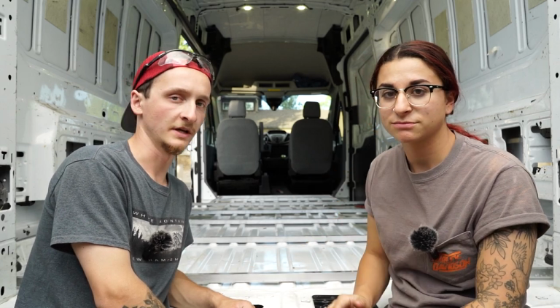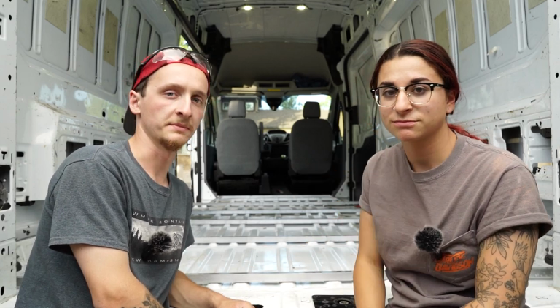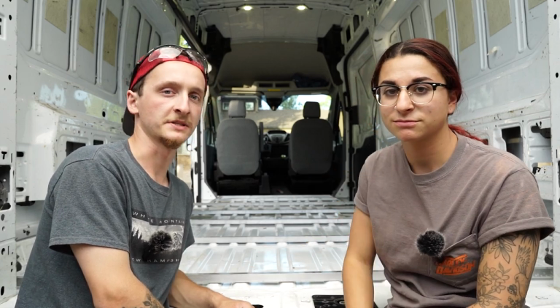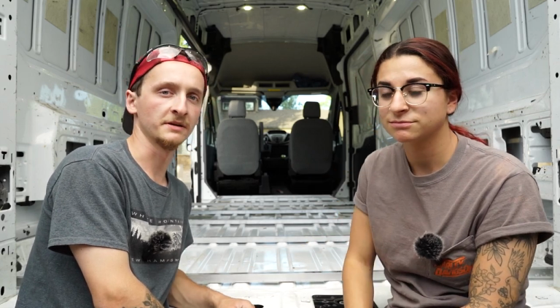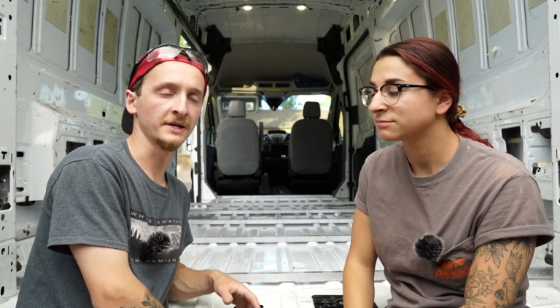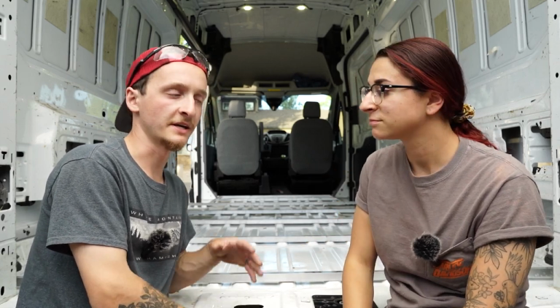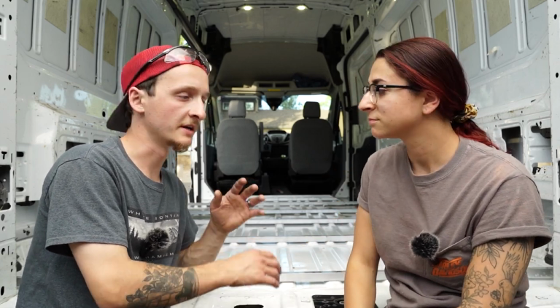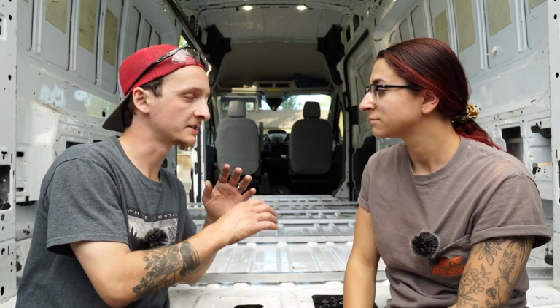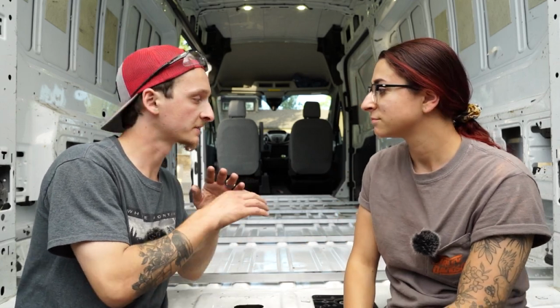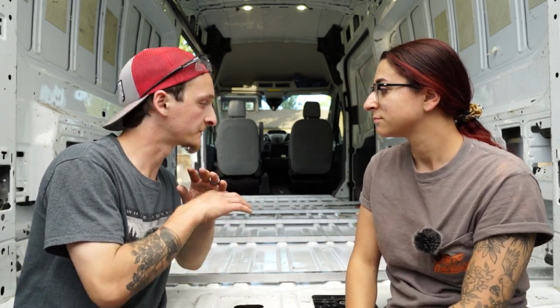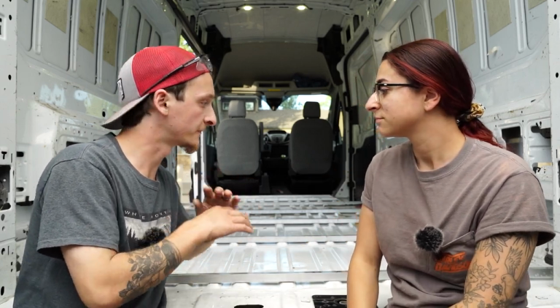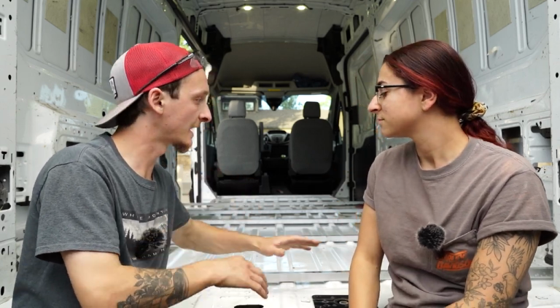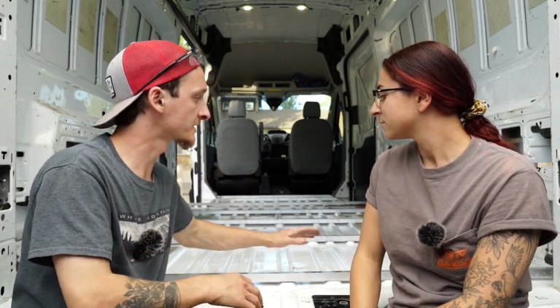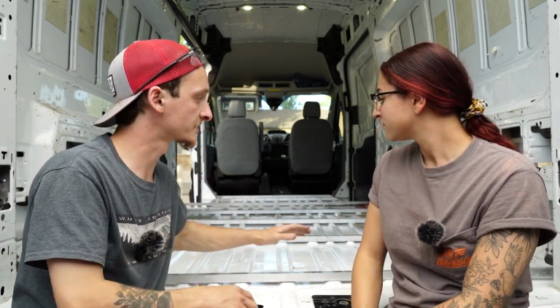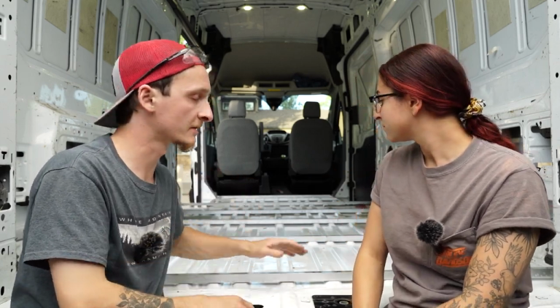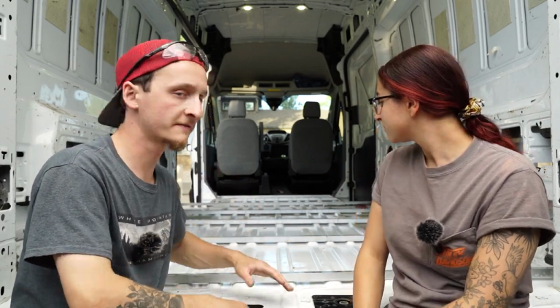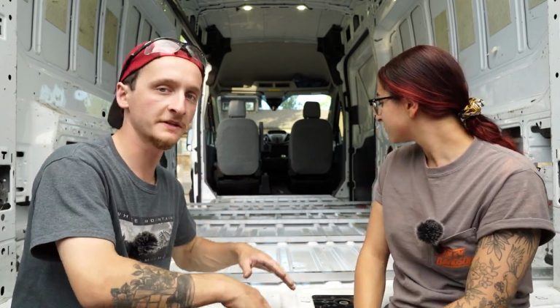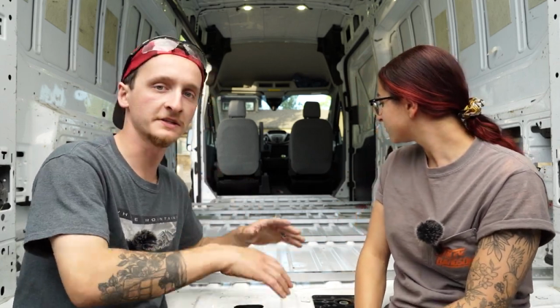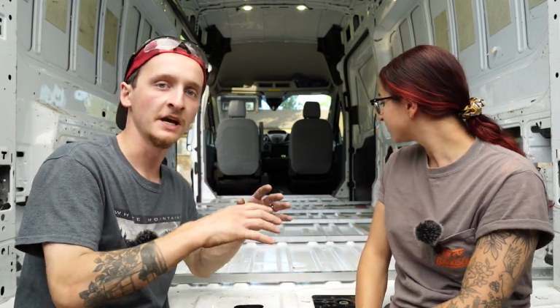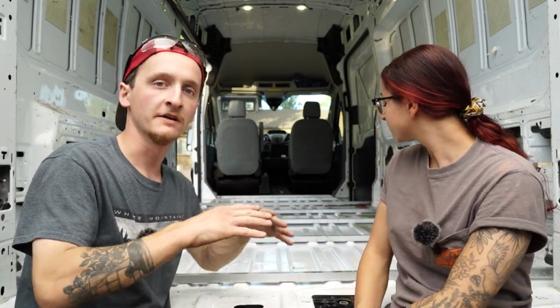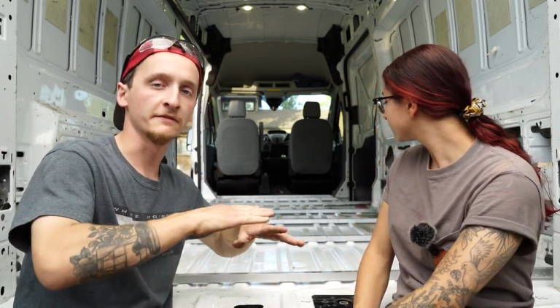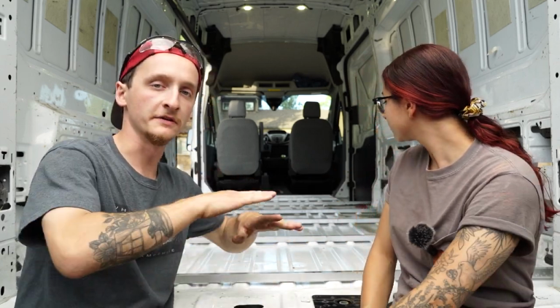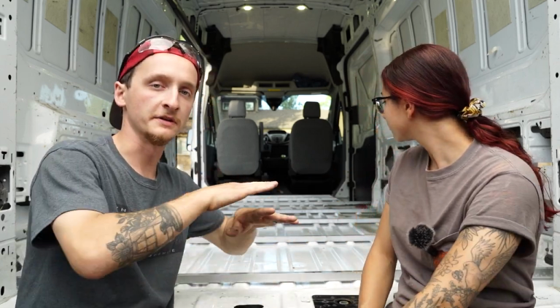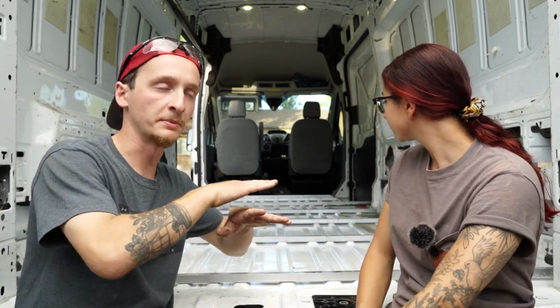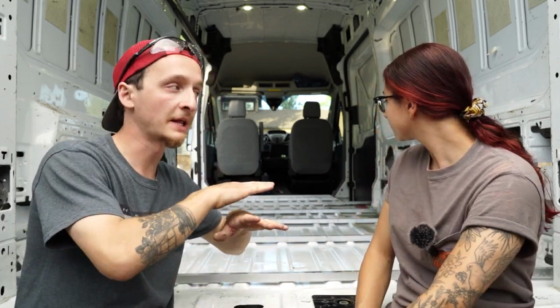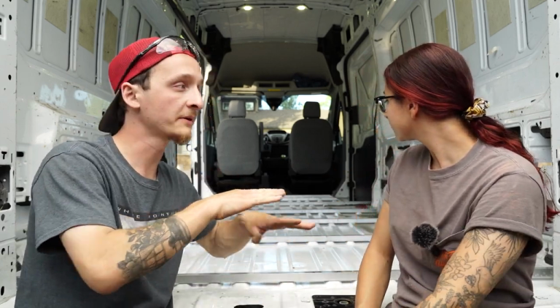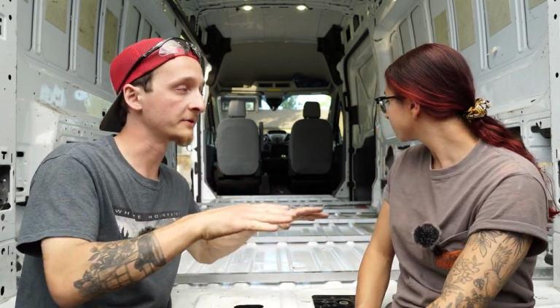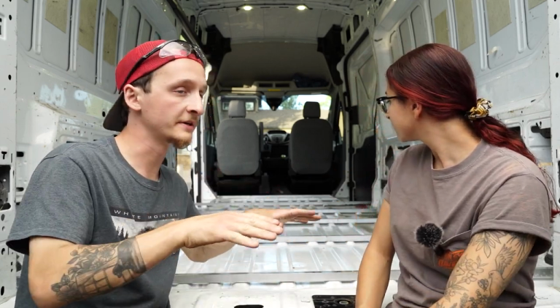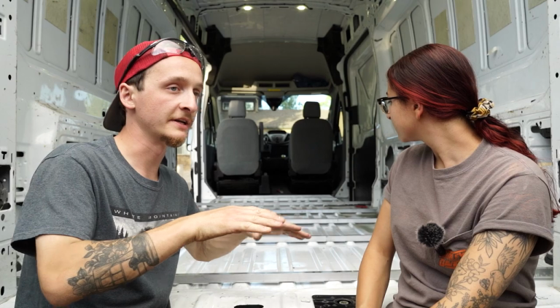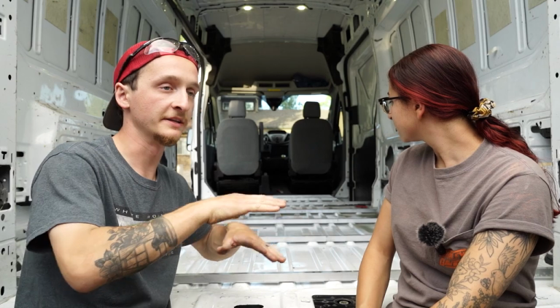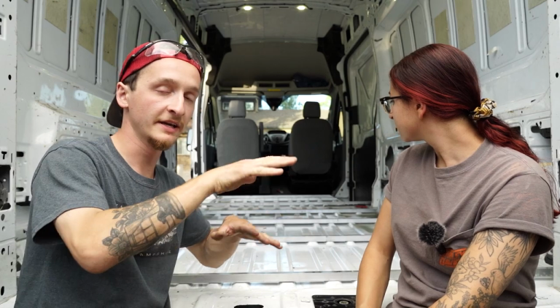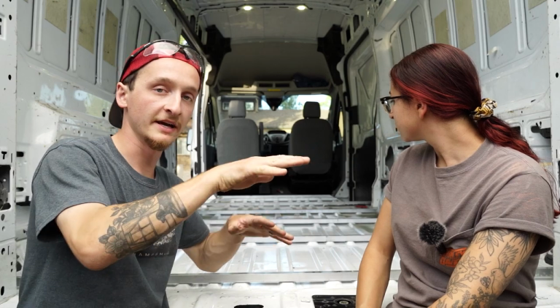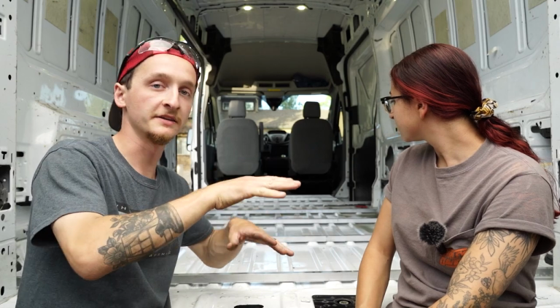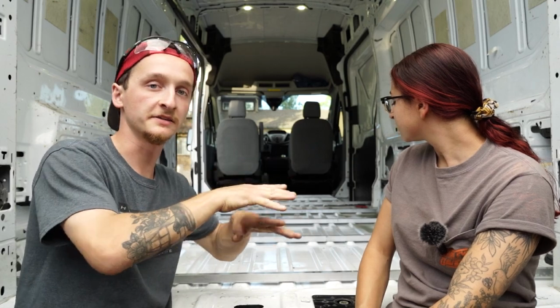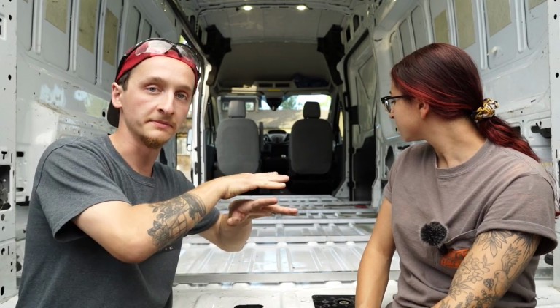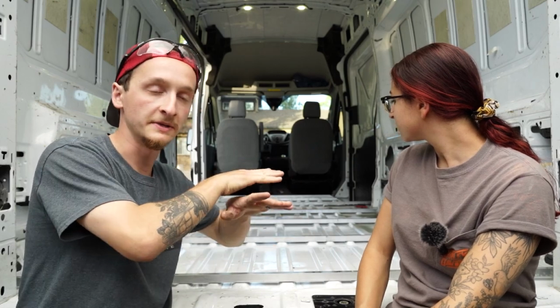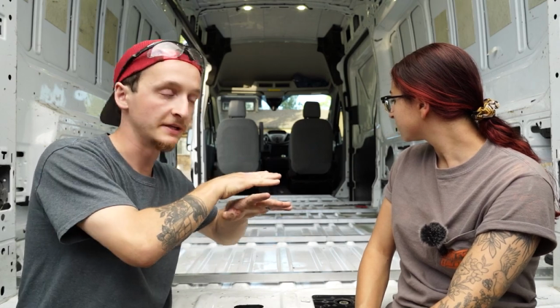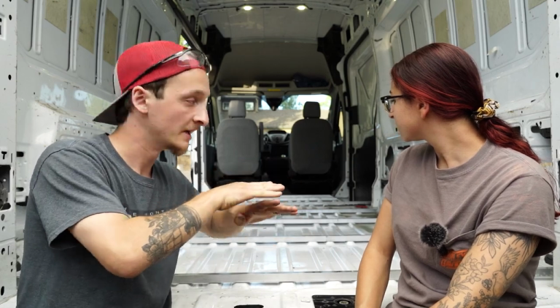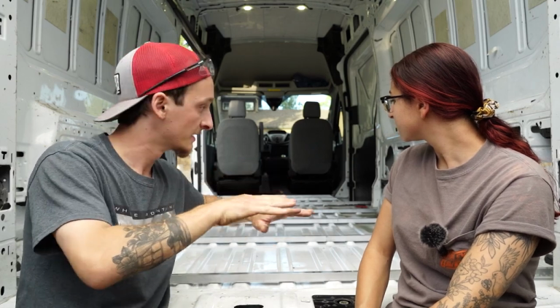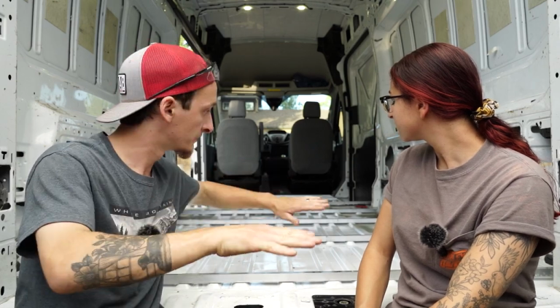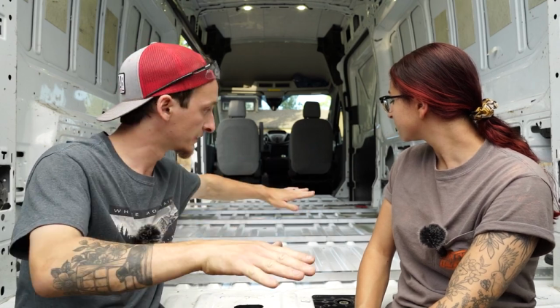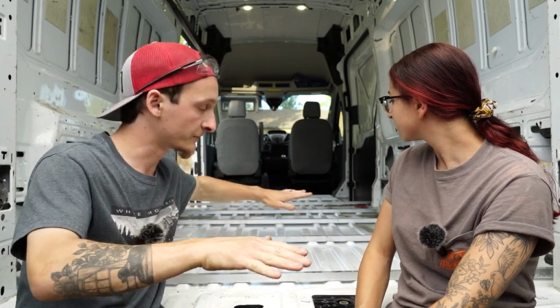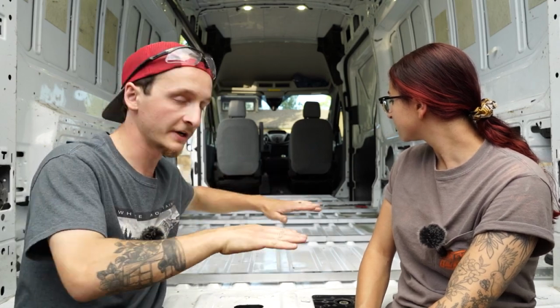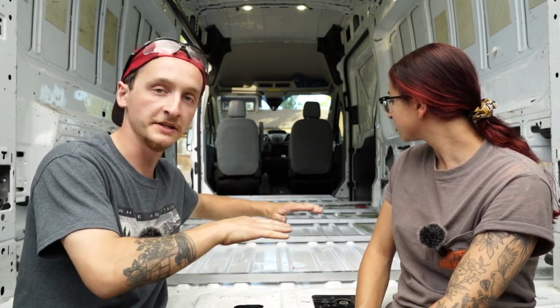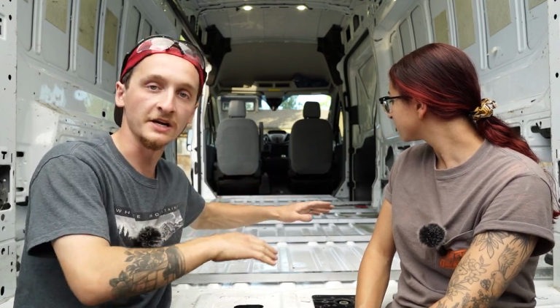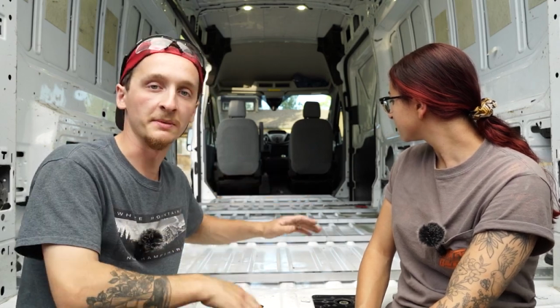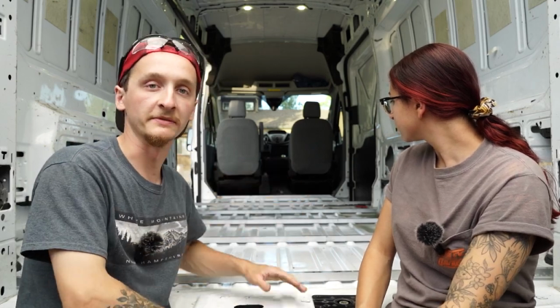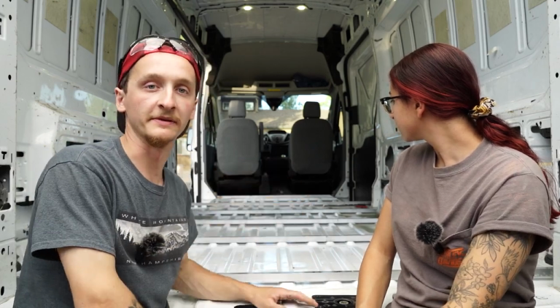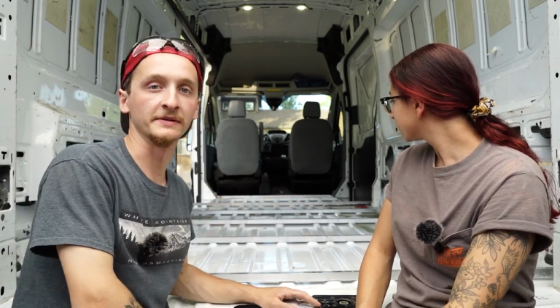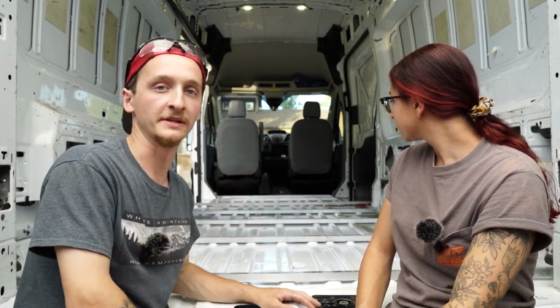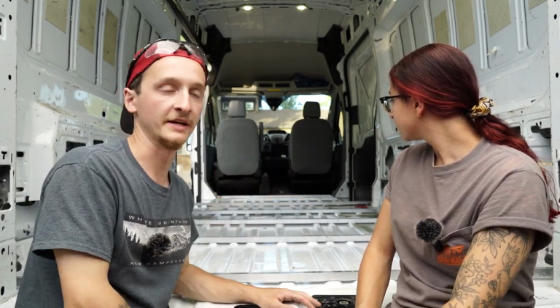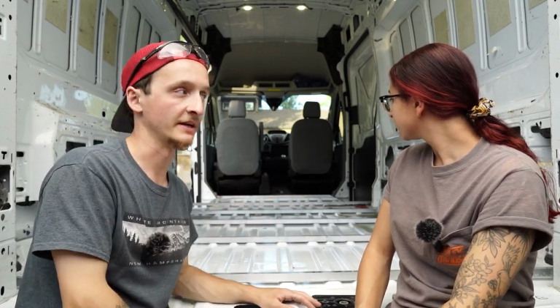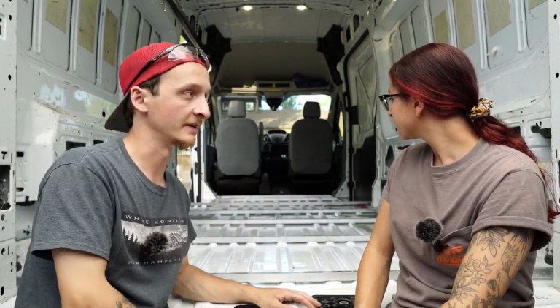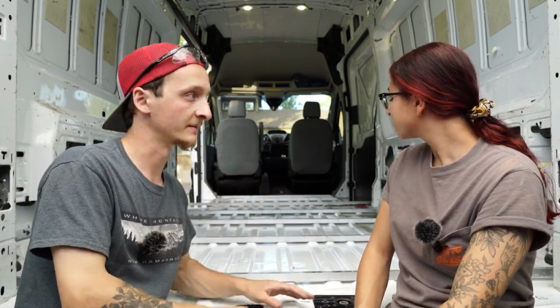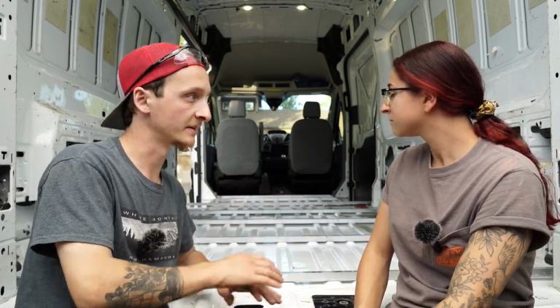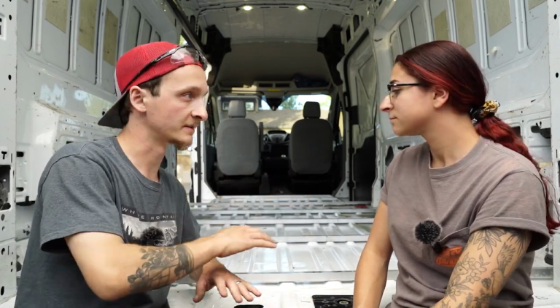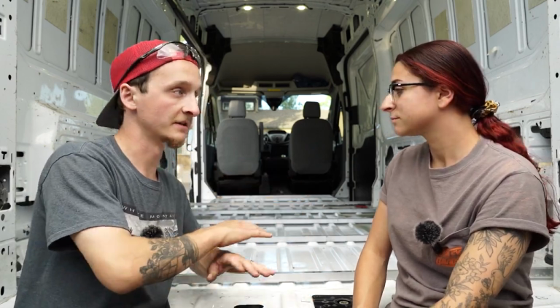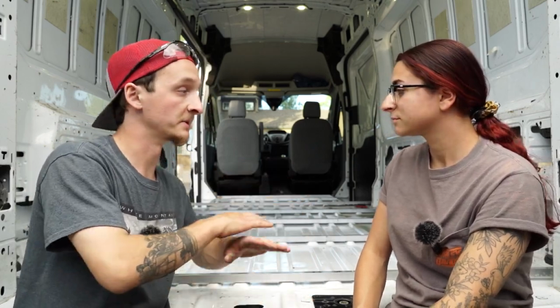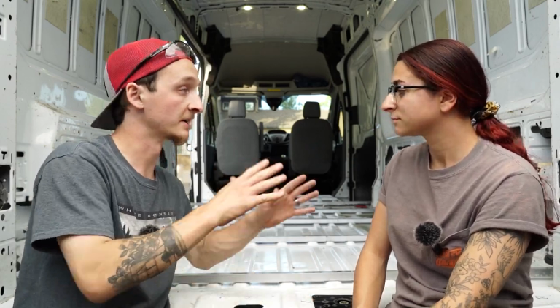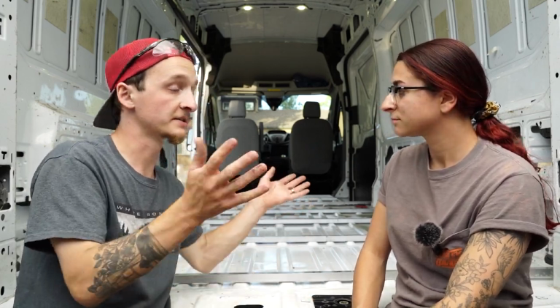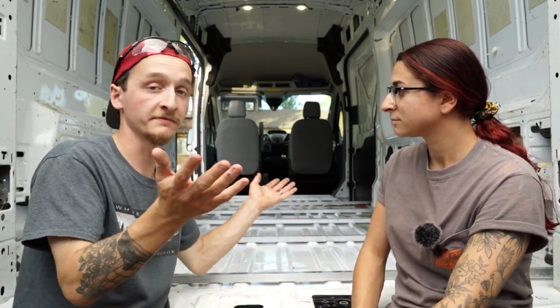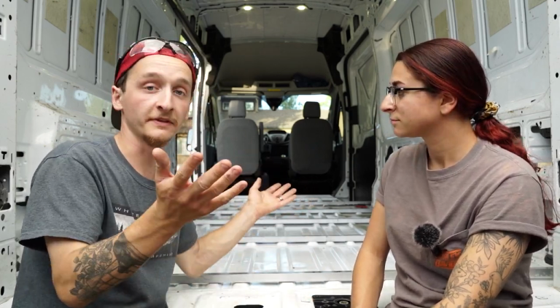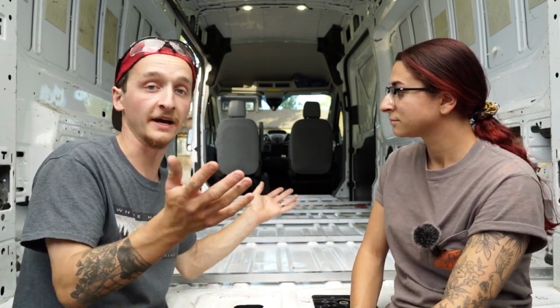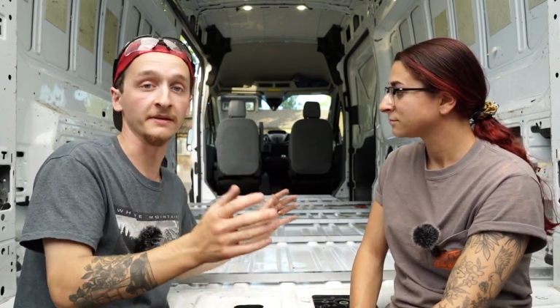It's going to make a nice flat surface for the plywood in the end to be put right on top of everything, and it's going to be nice and flat.